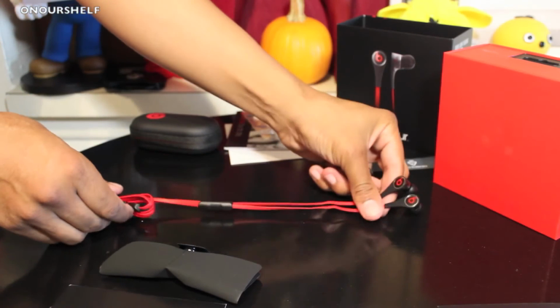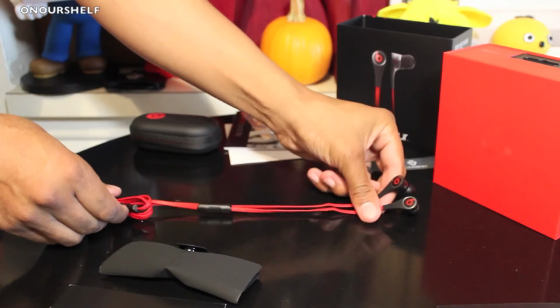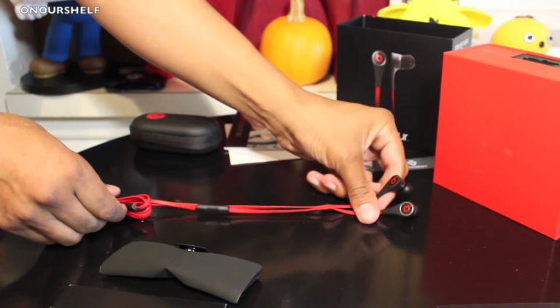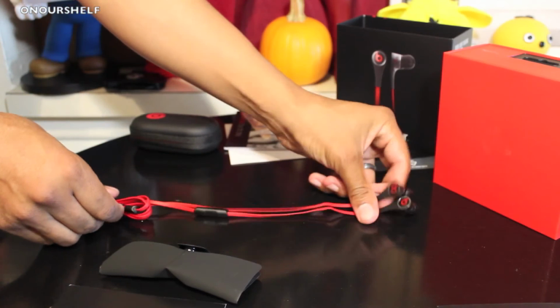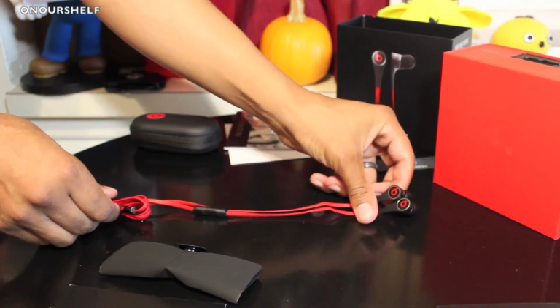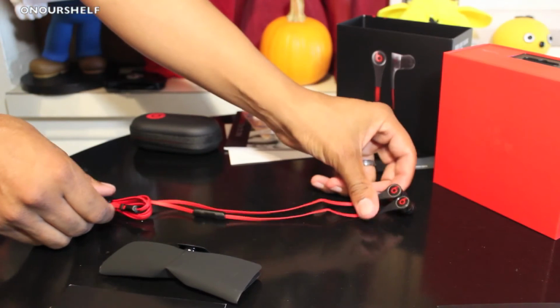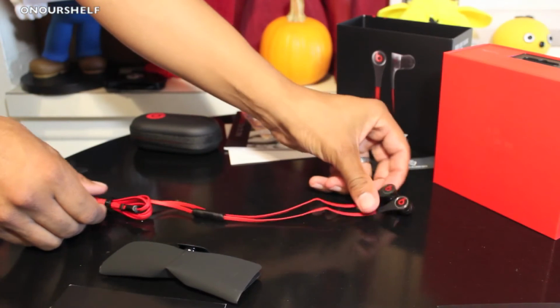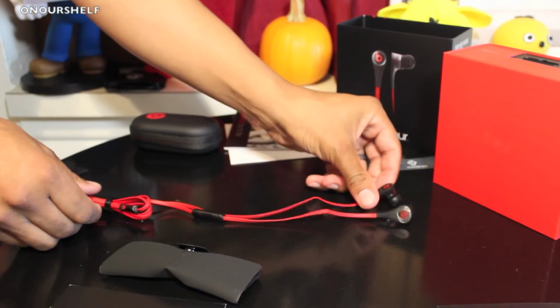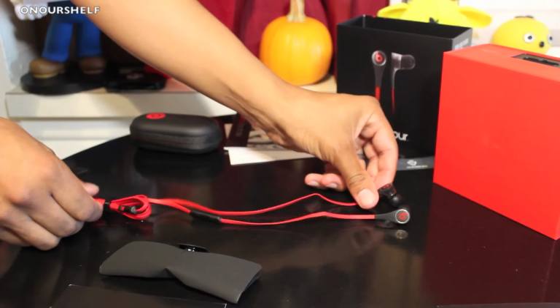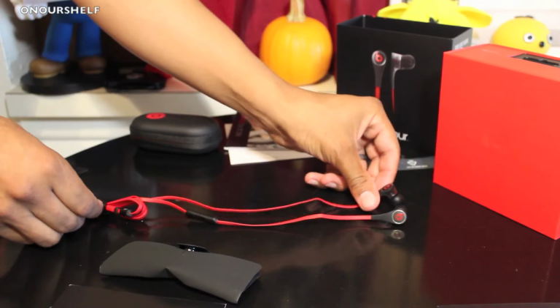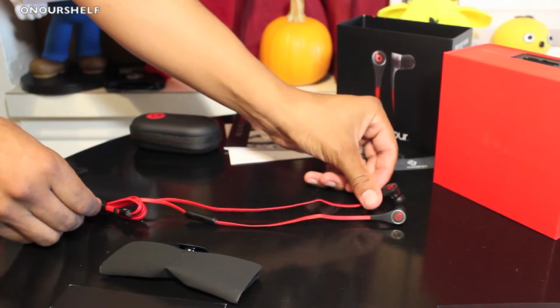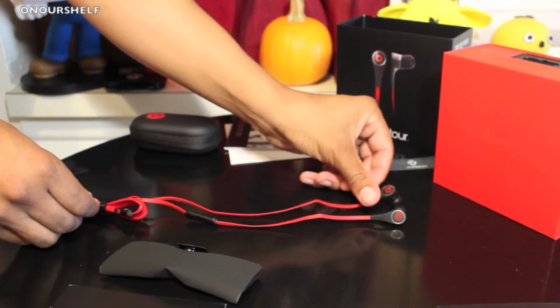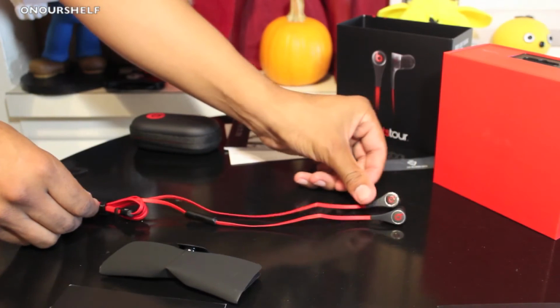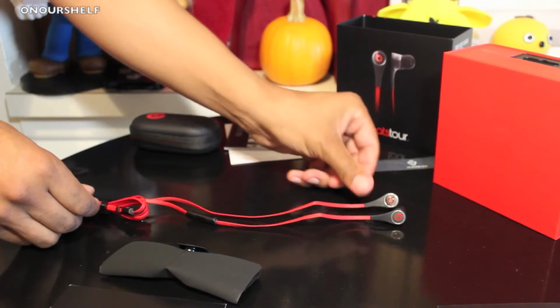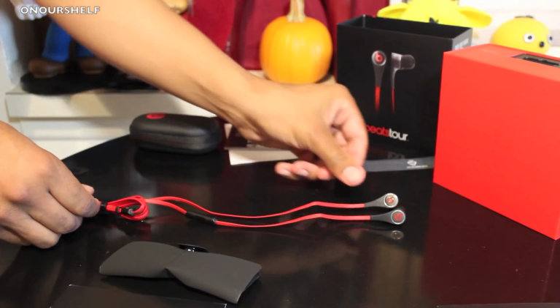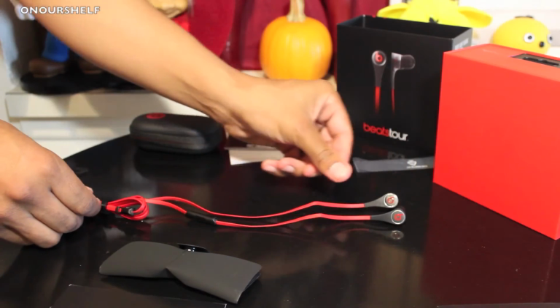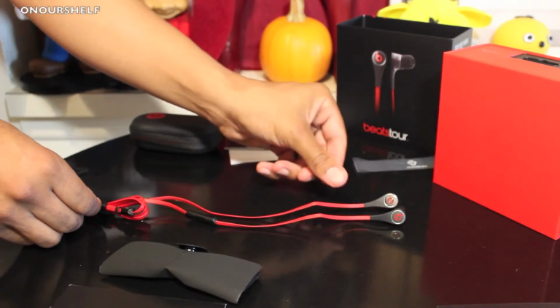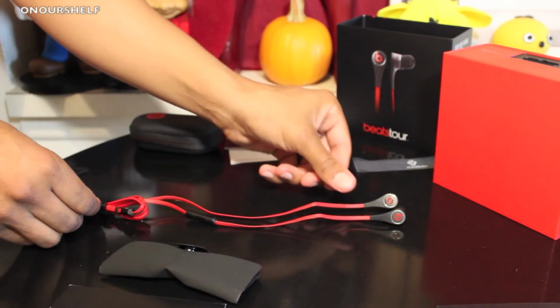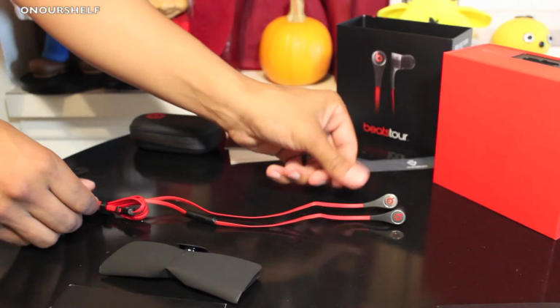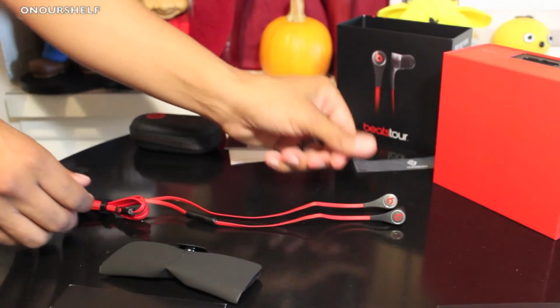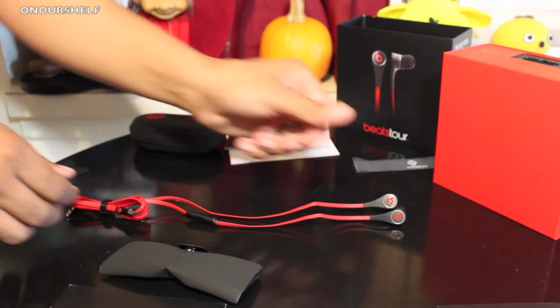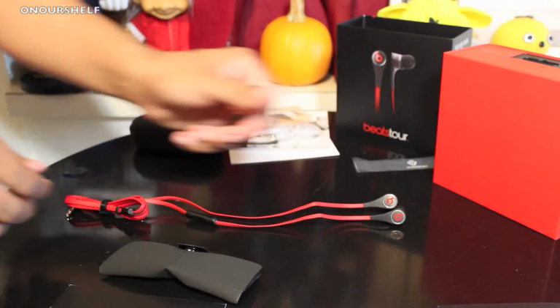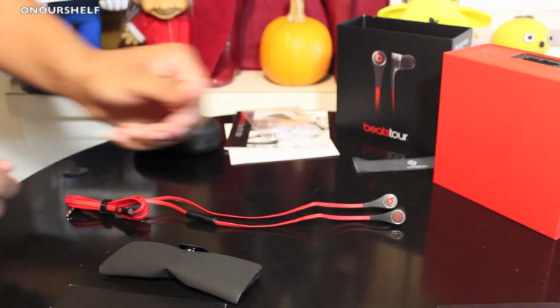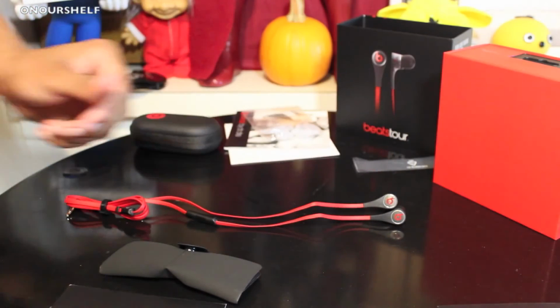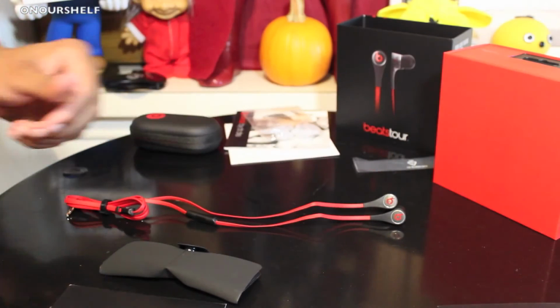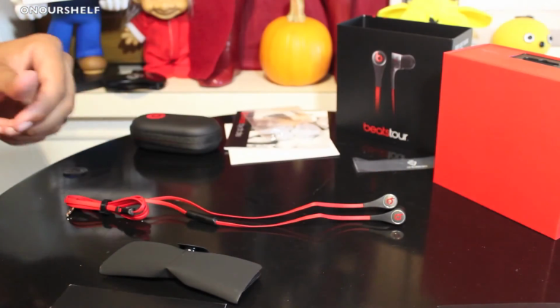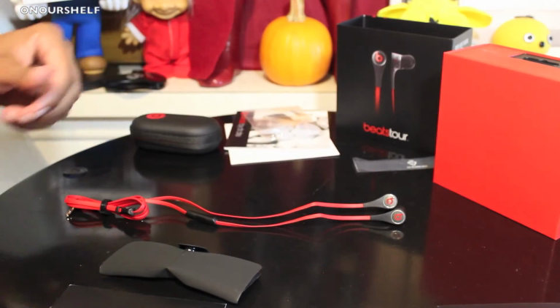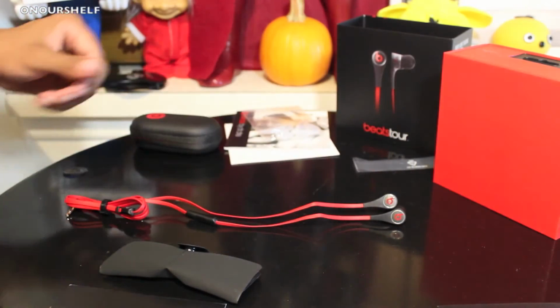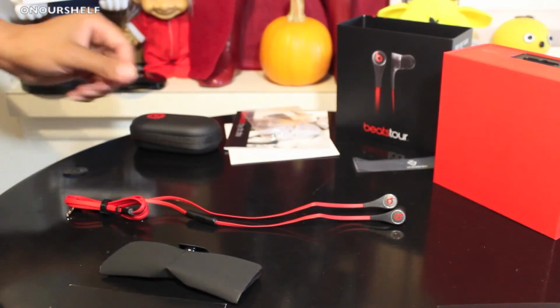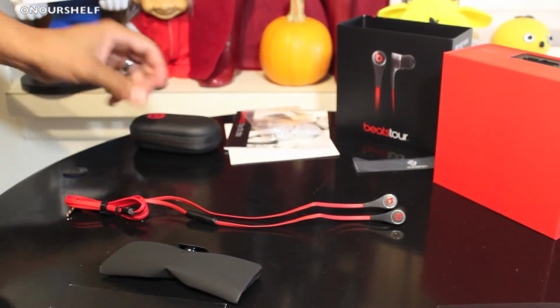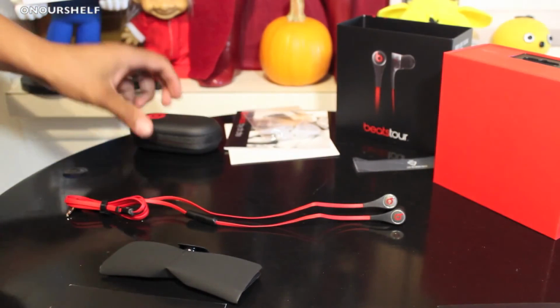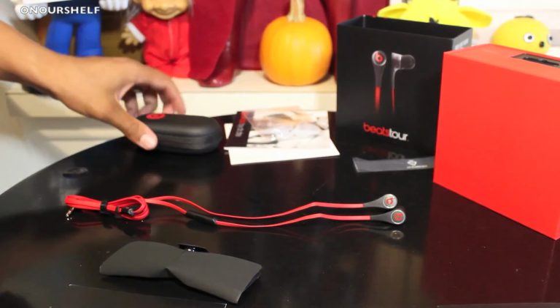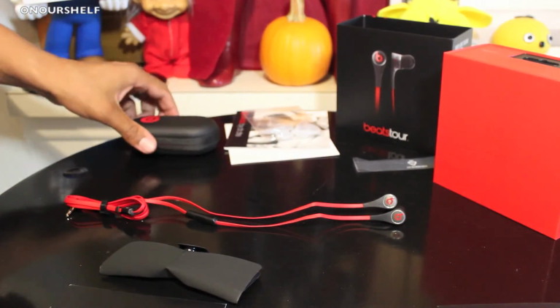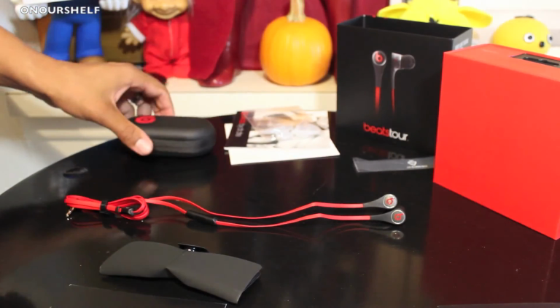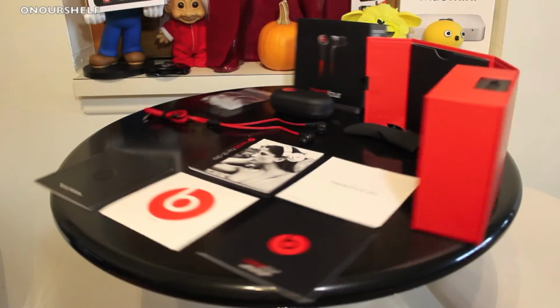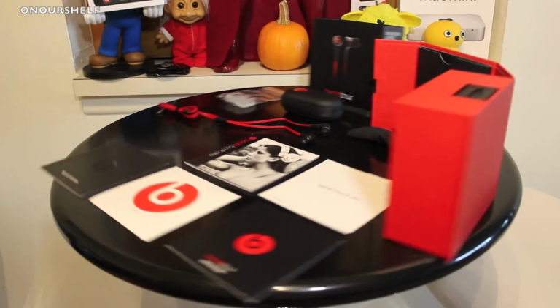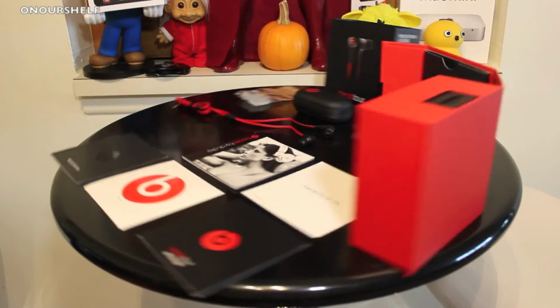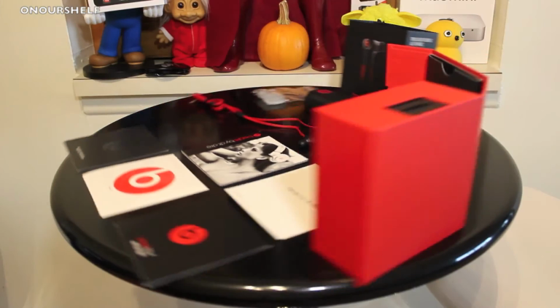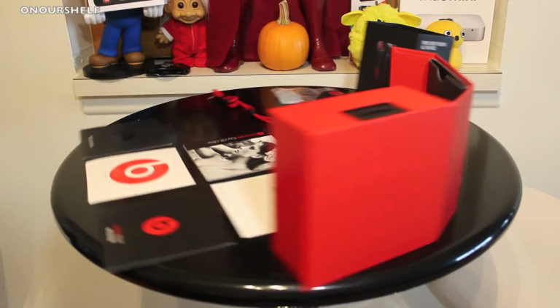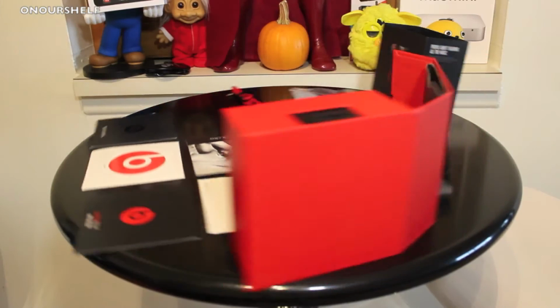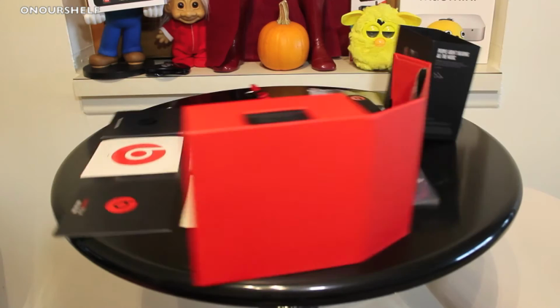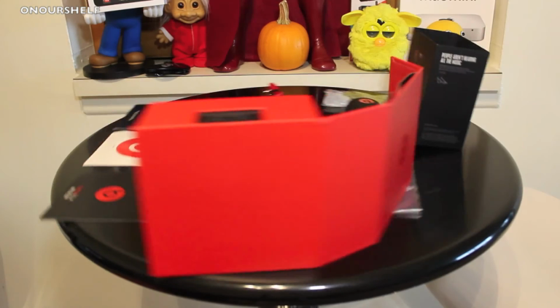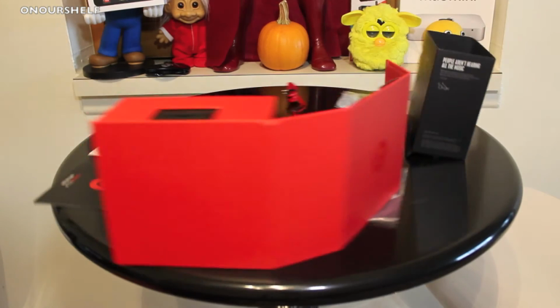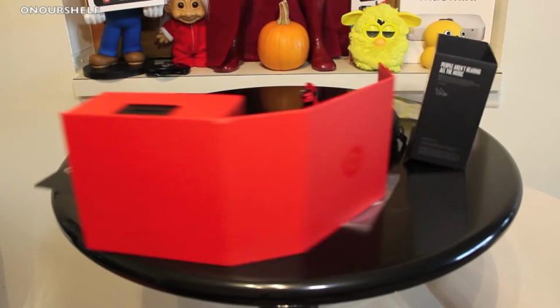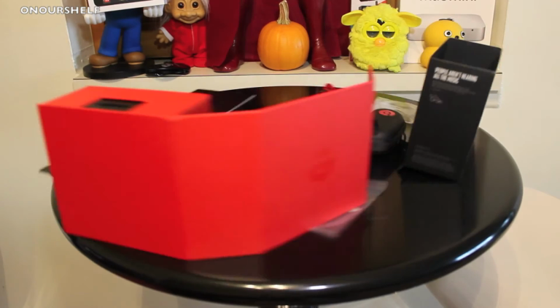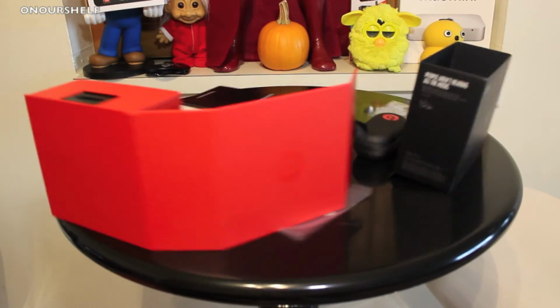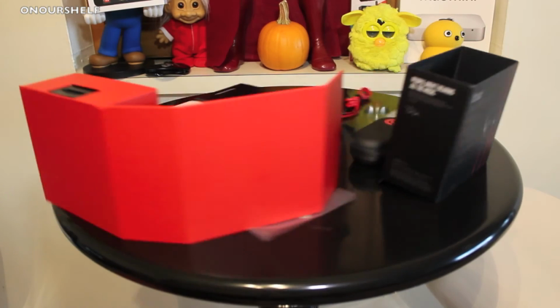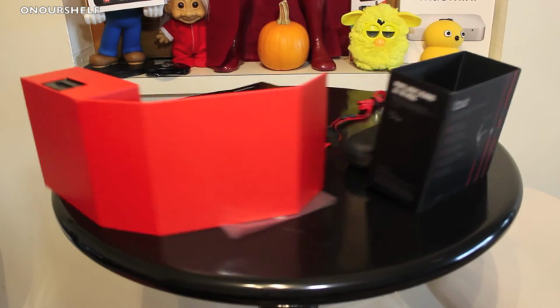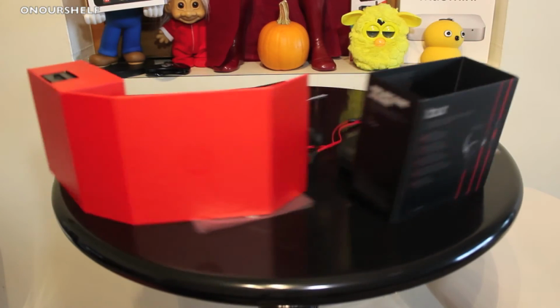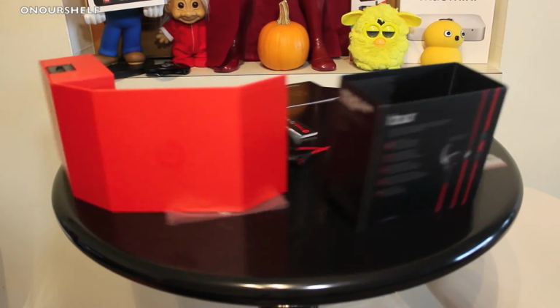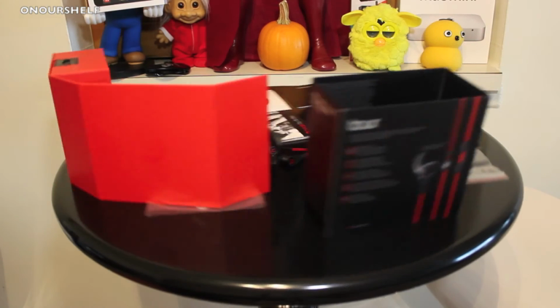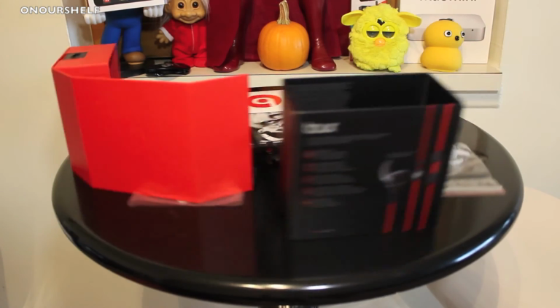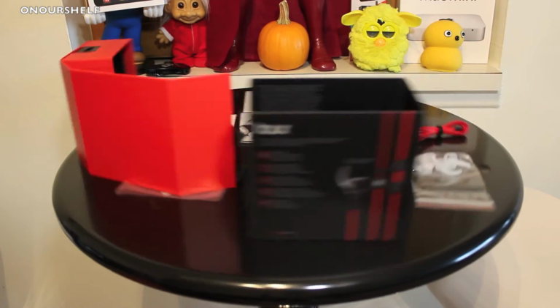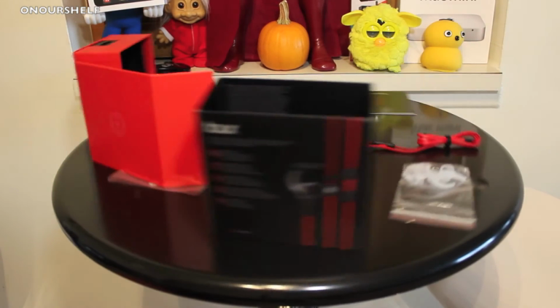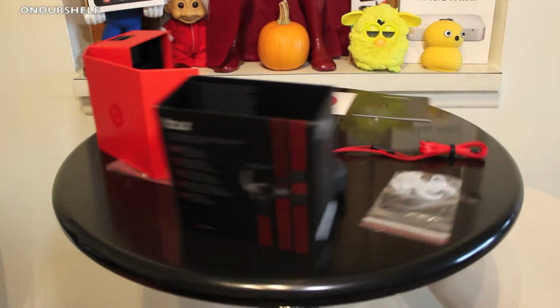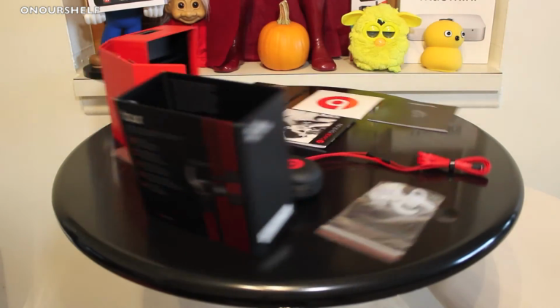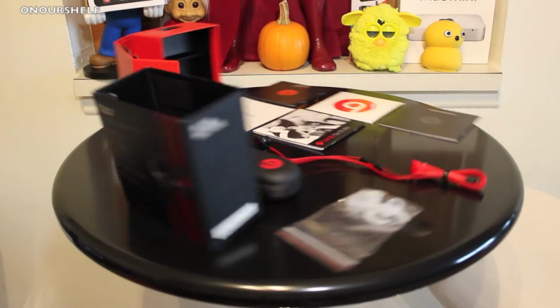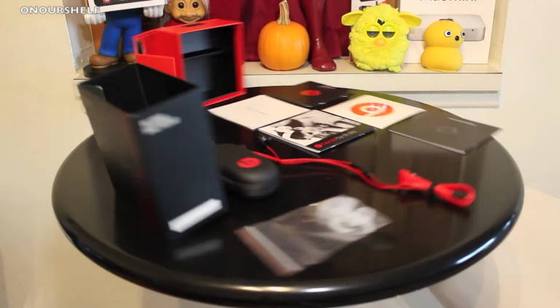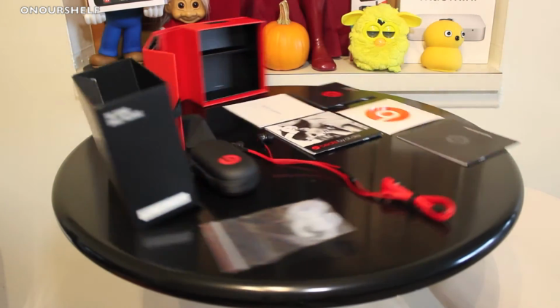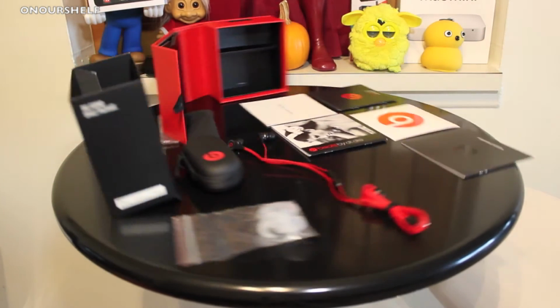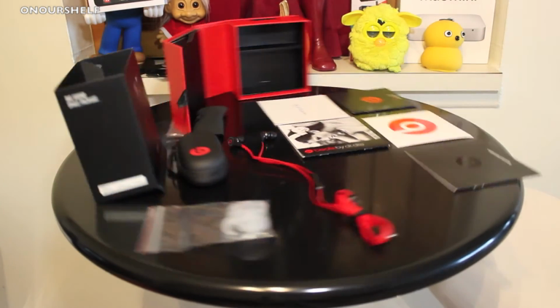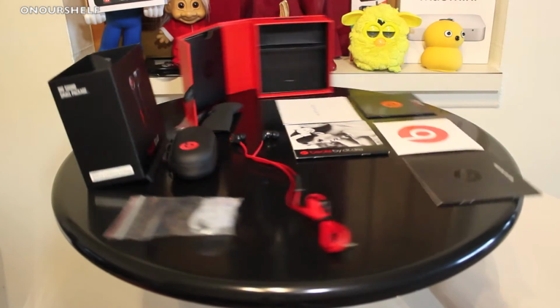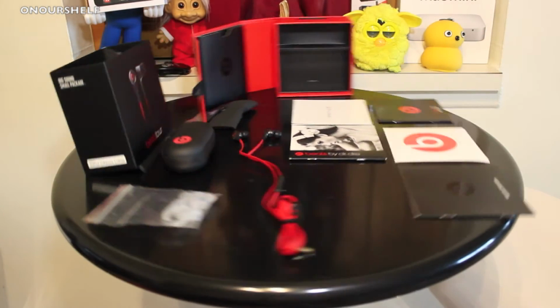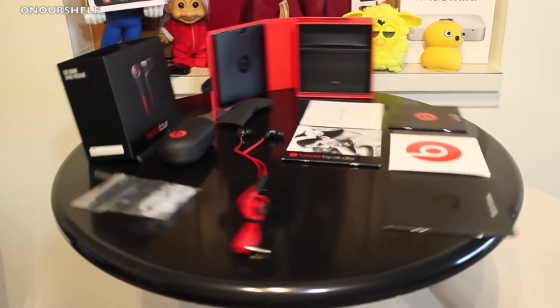Check back in a few days for a full review. That's been an unboxing of the Beats Tours version 2. Thanks for watching.